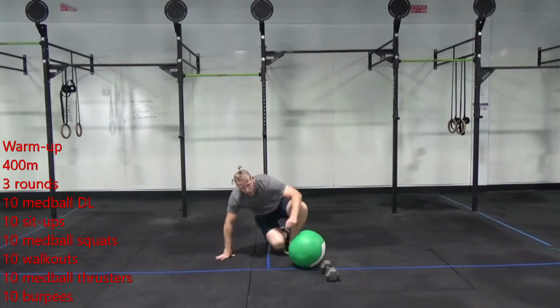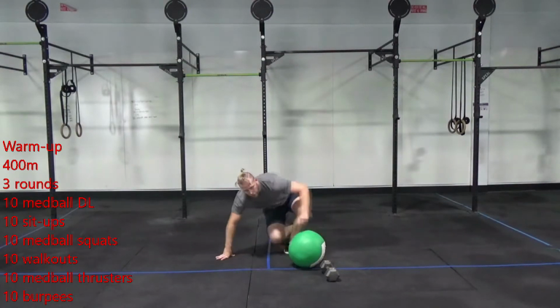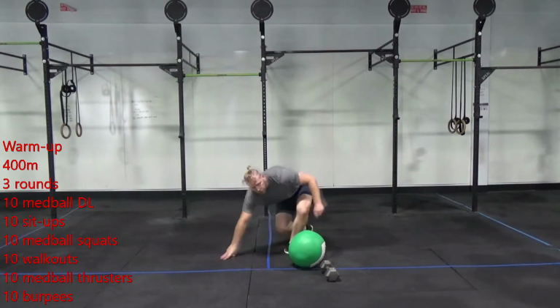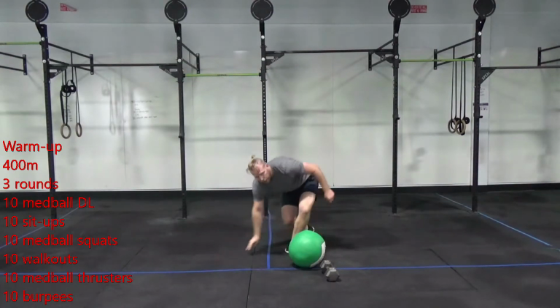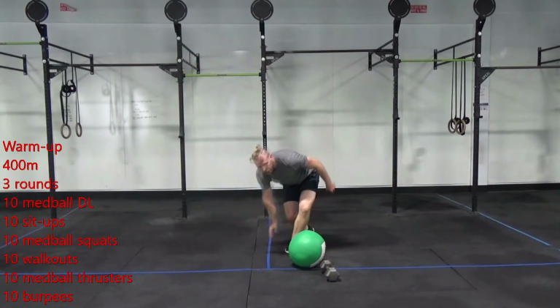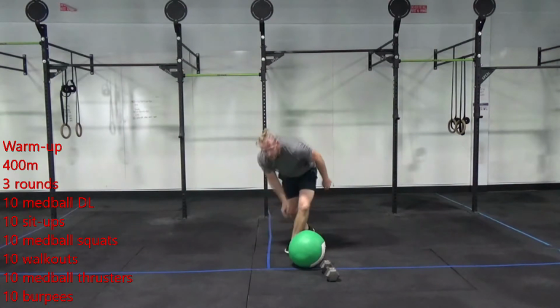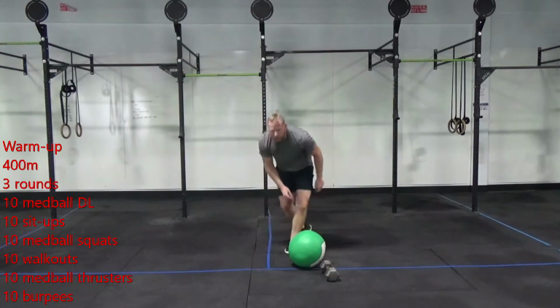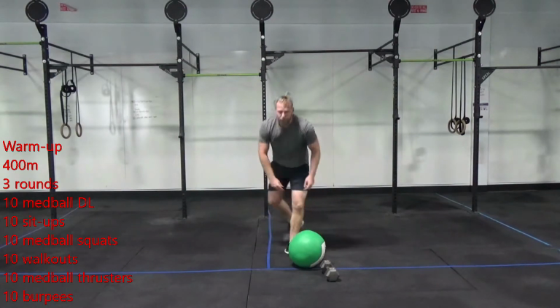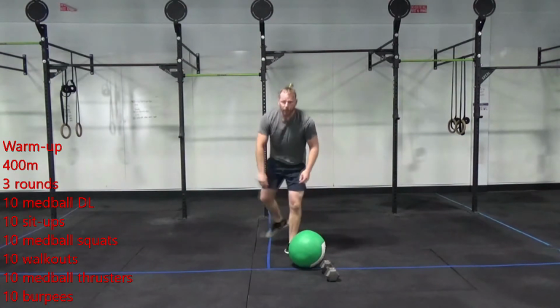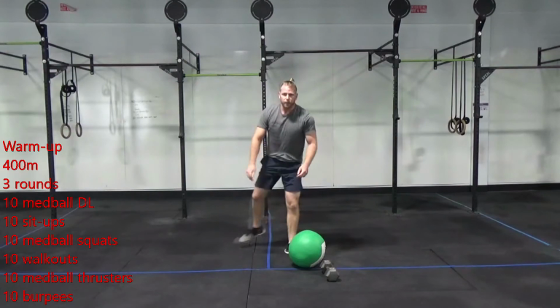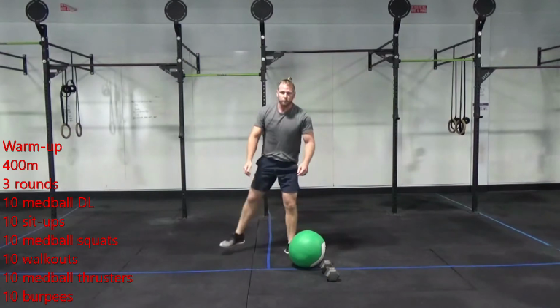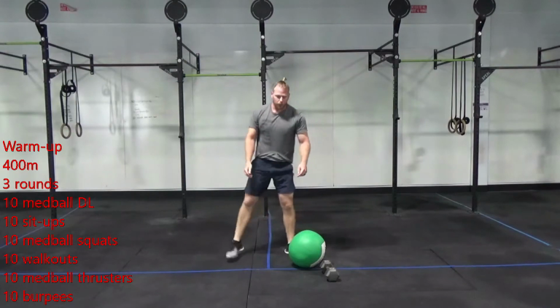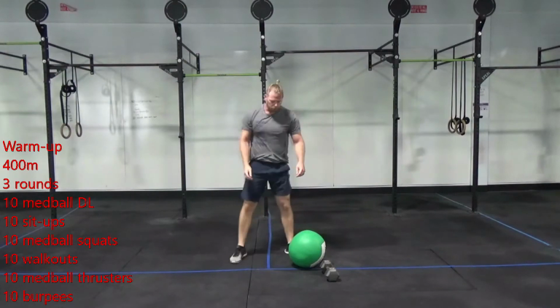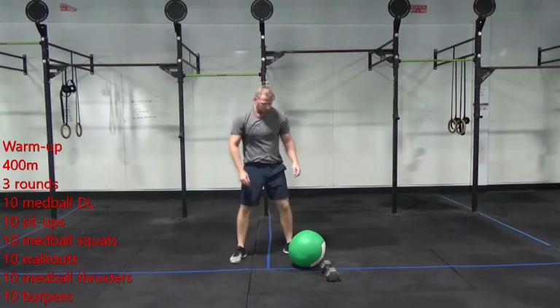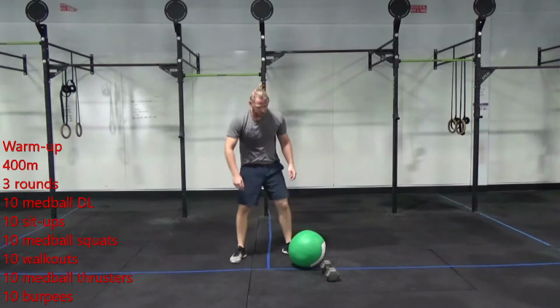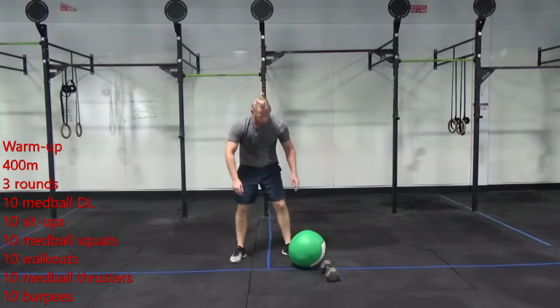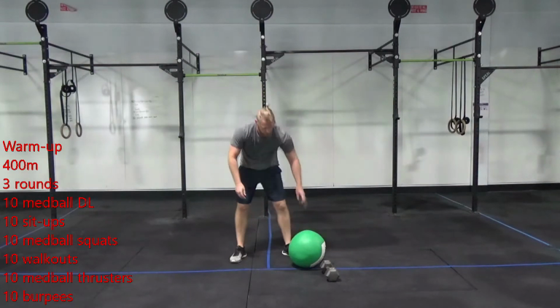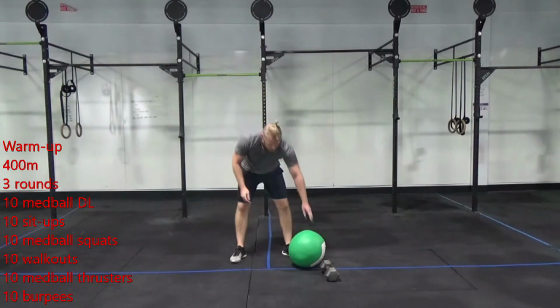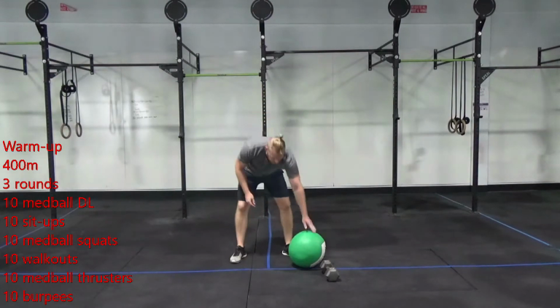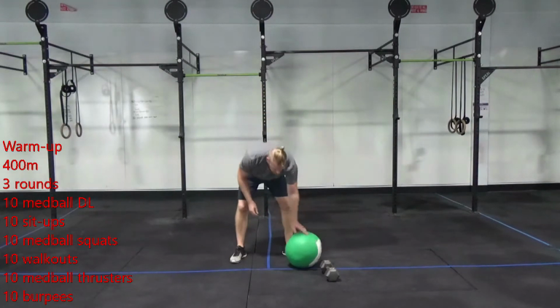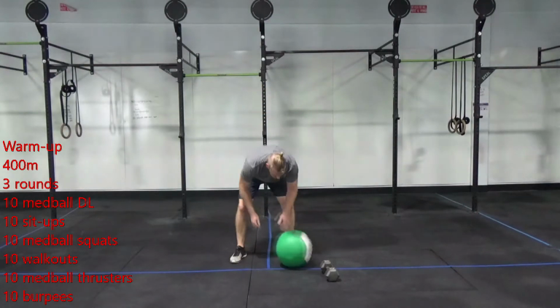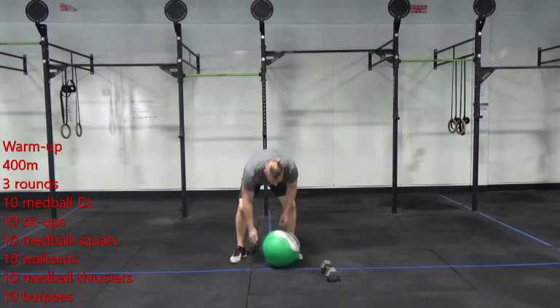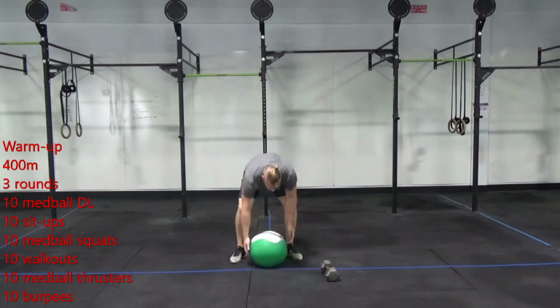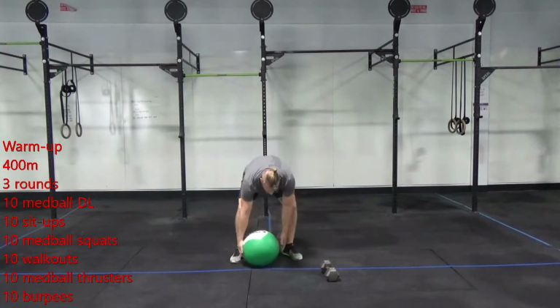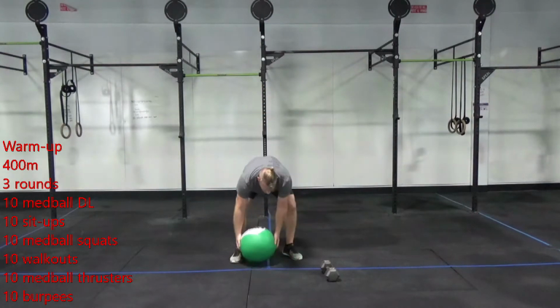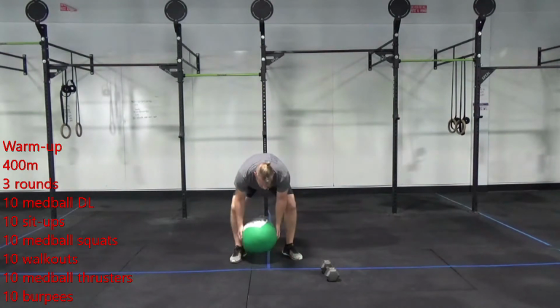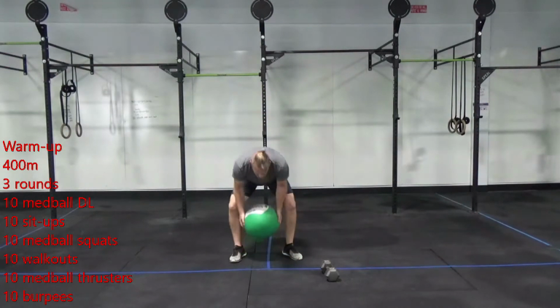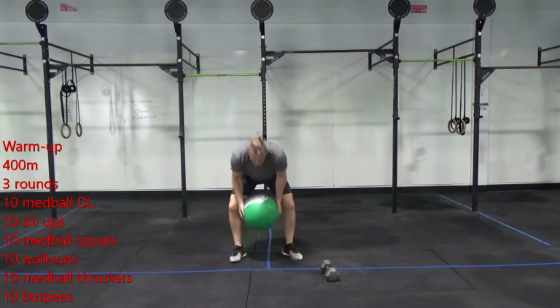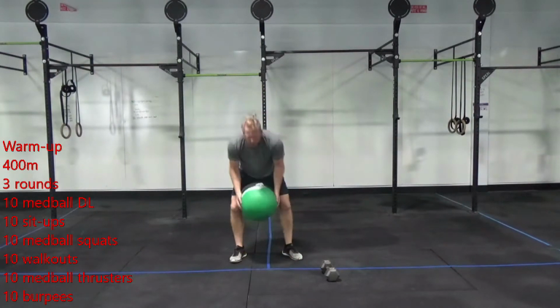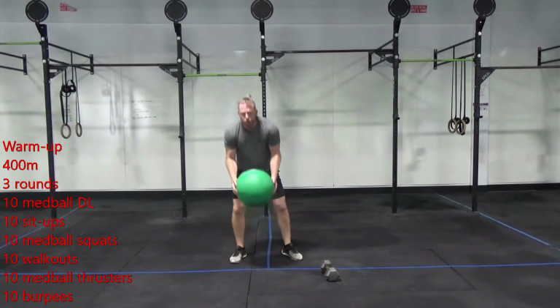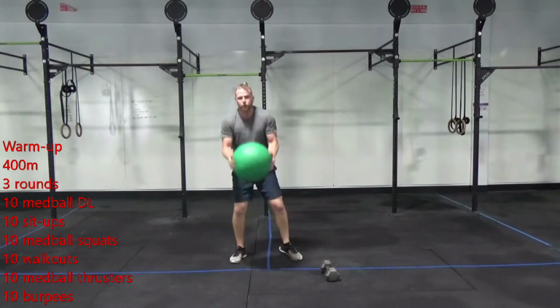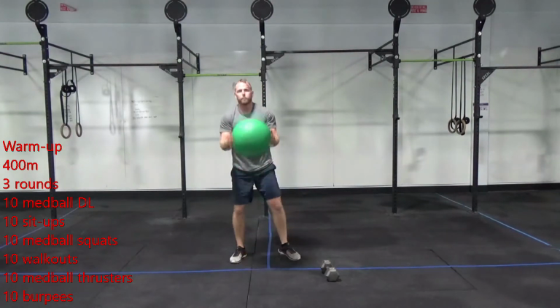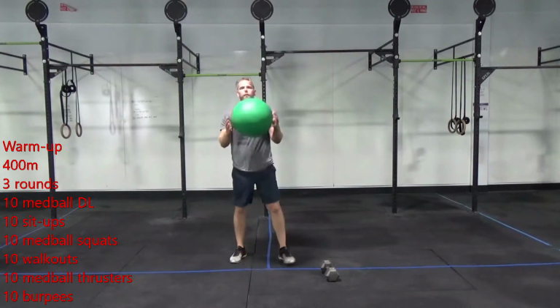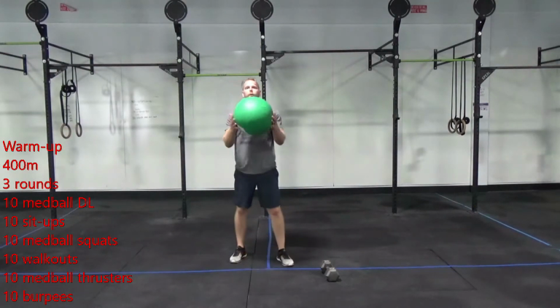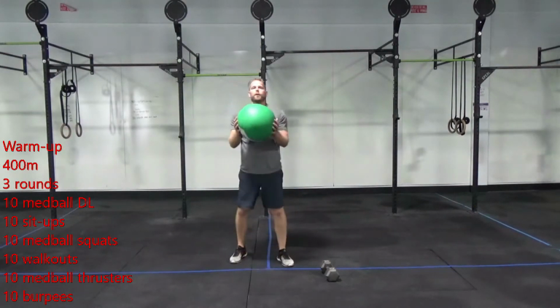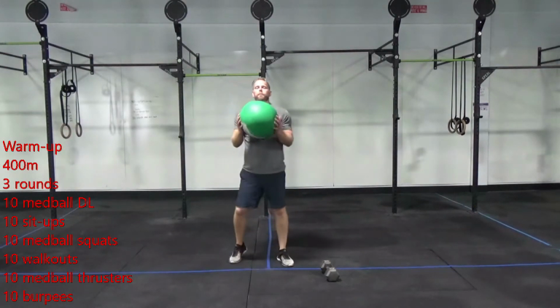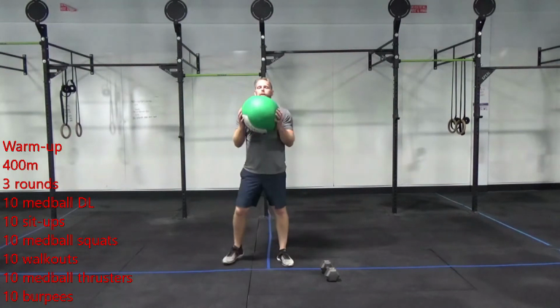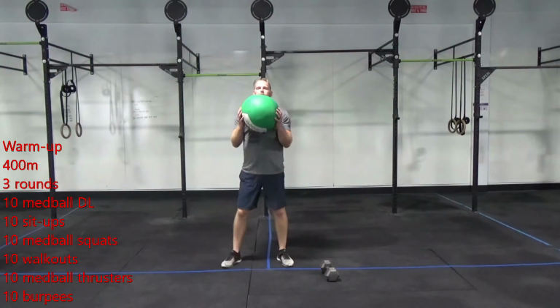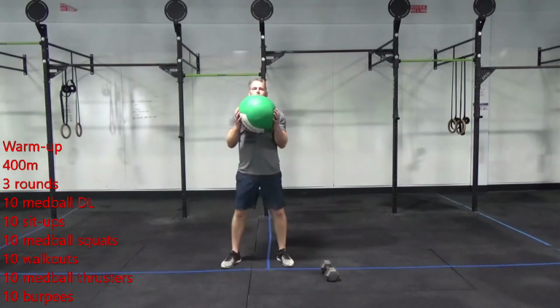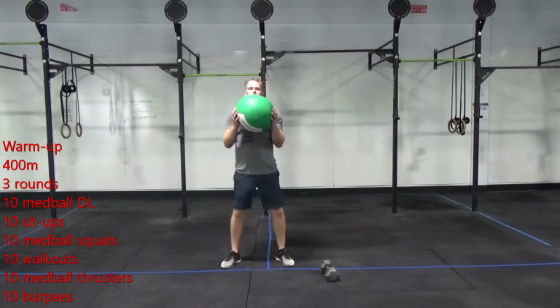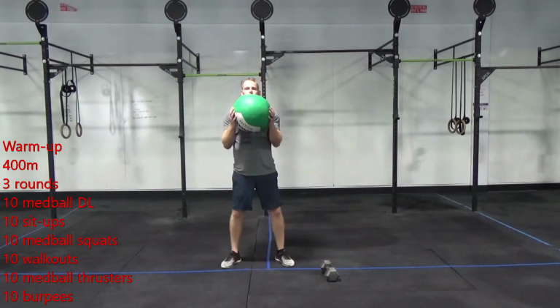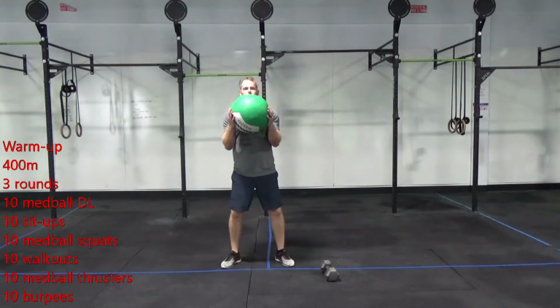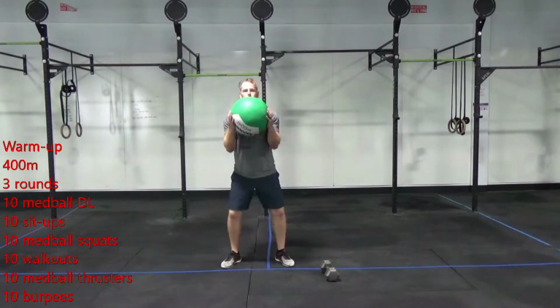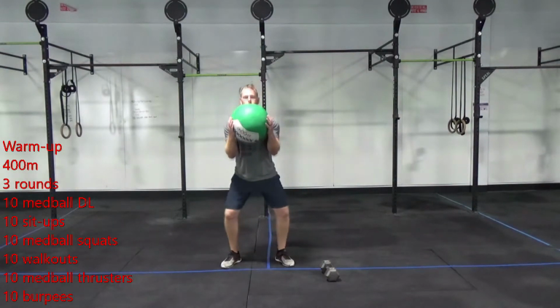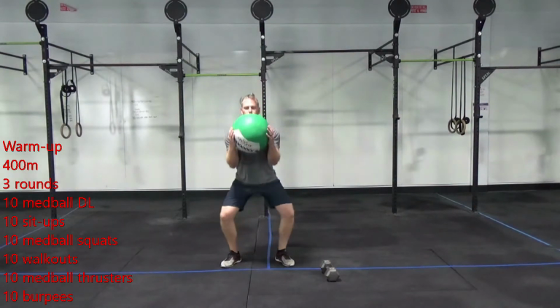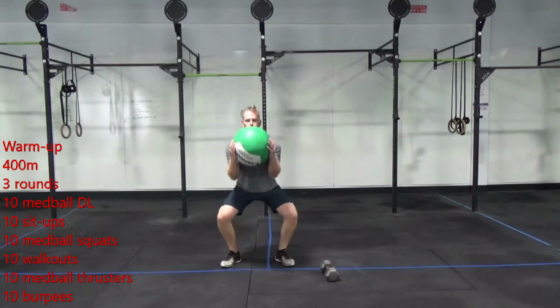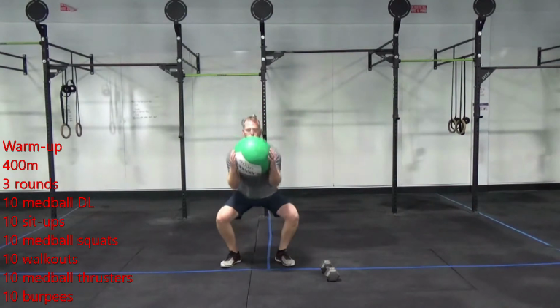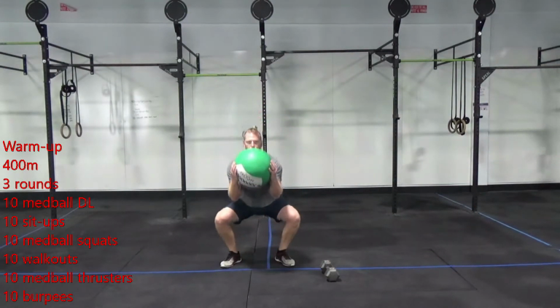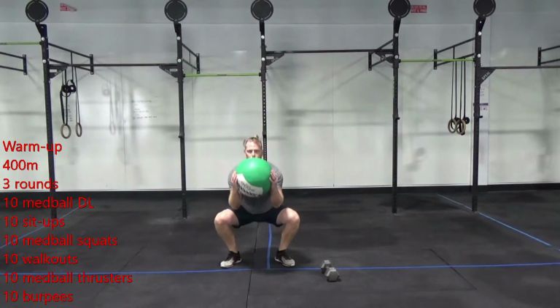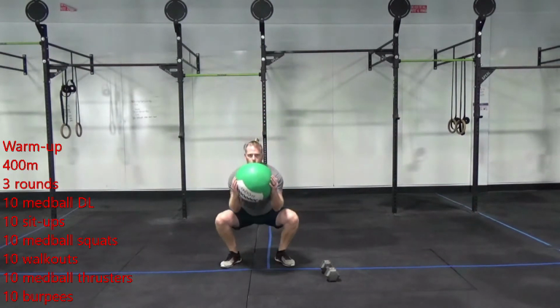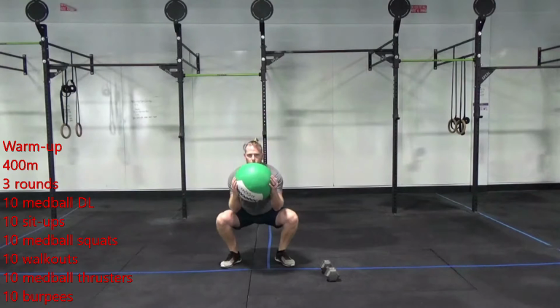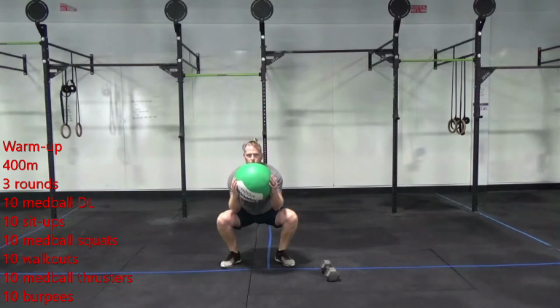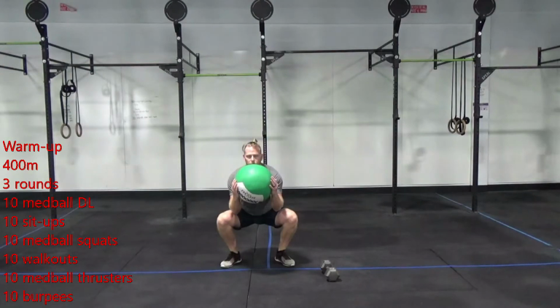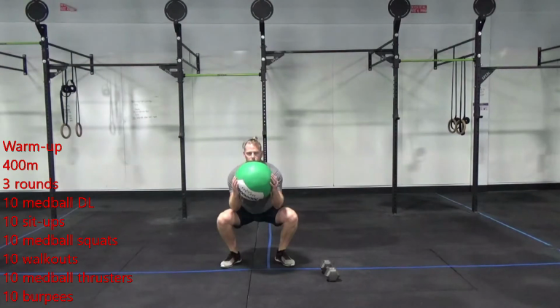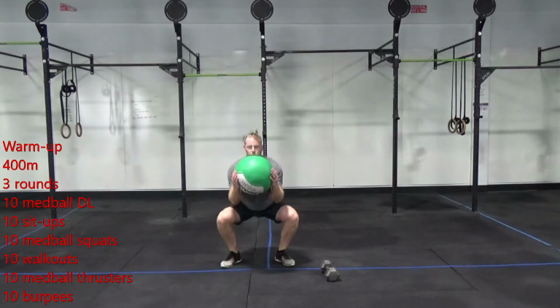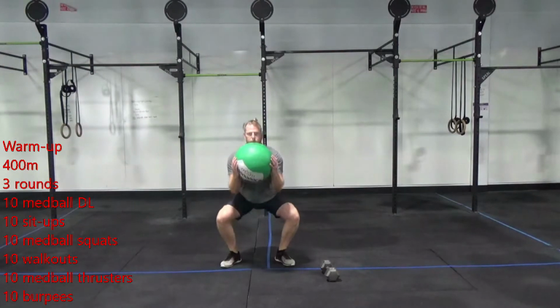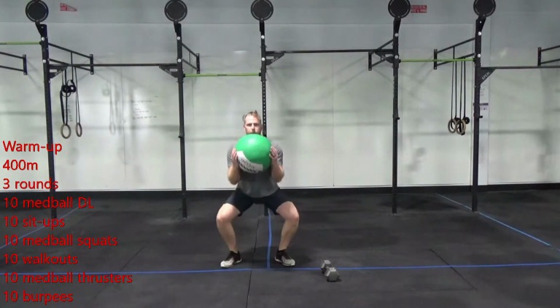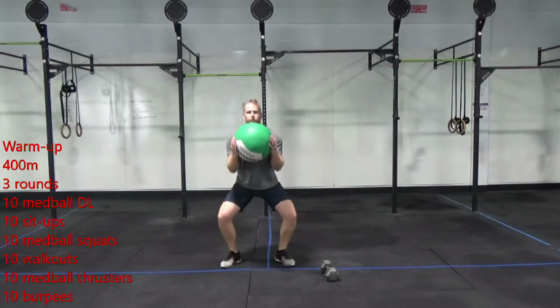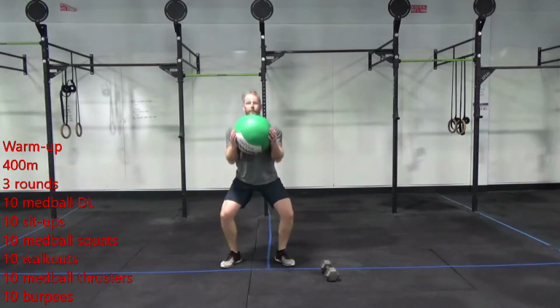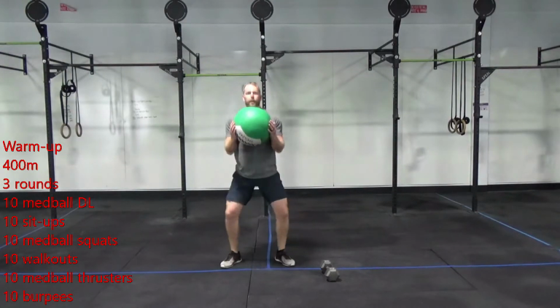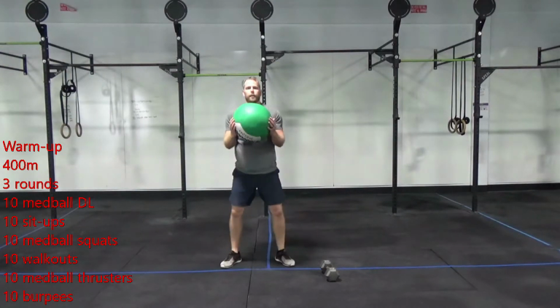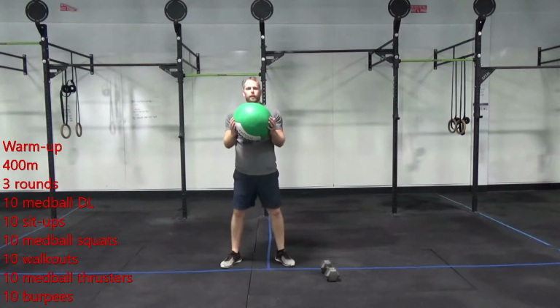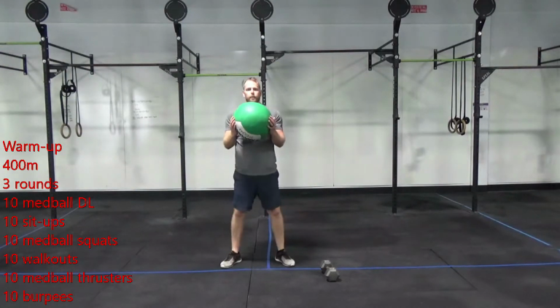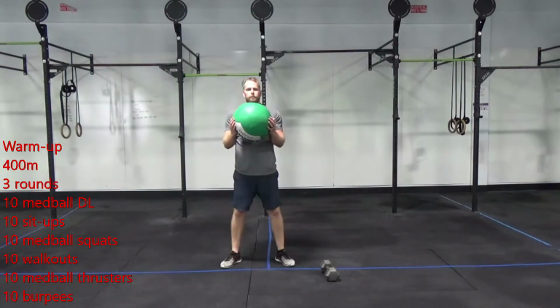After that, you're going to do ten med ball squats. Just holding the med ball up on your chest, down, hold at the bottom, and standing on up.